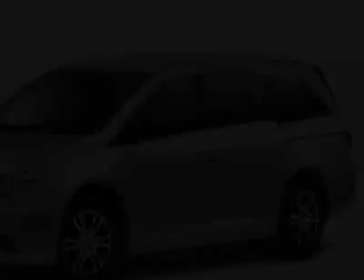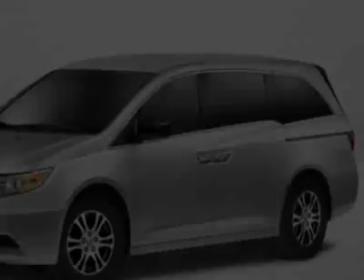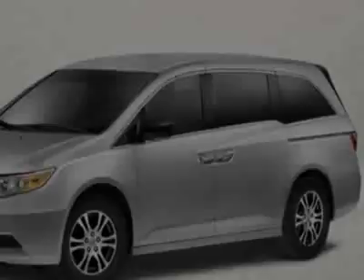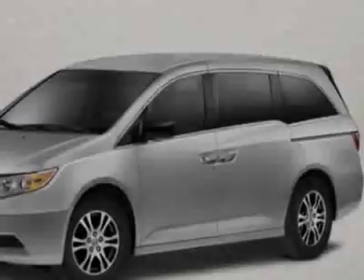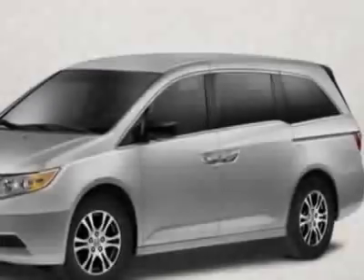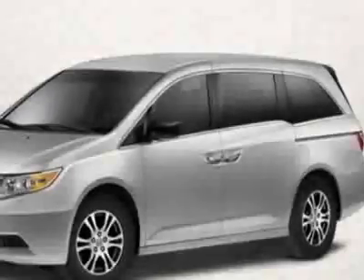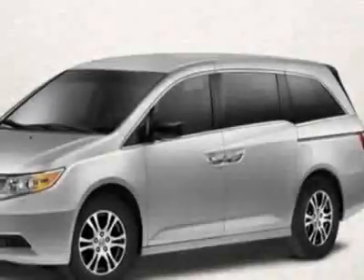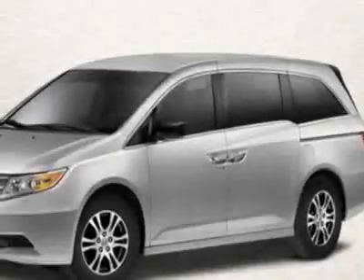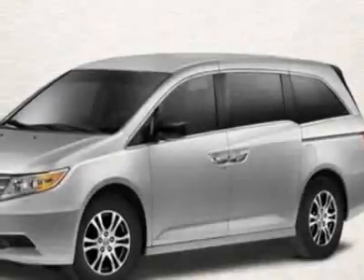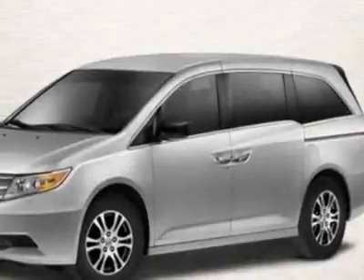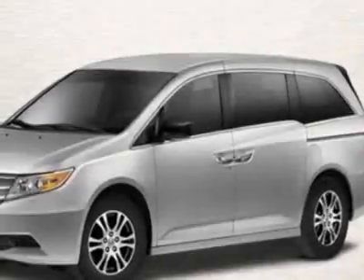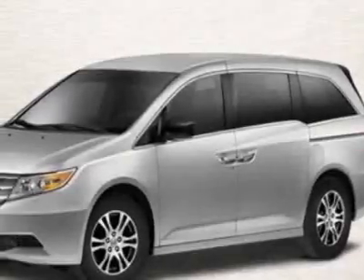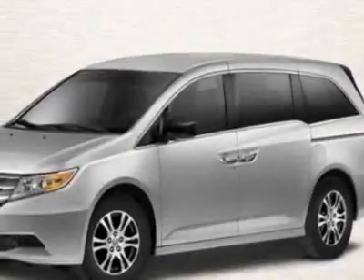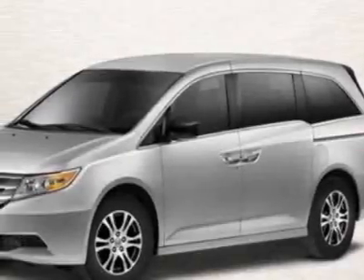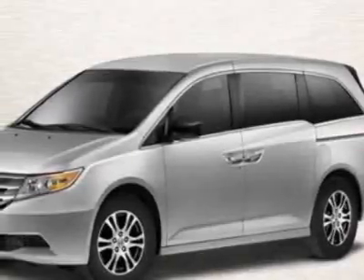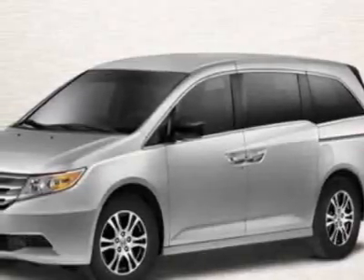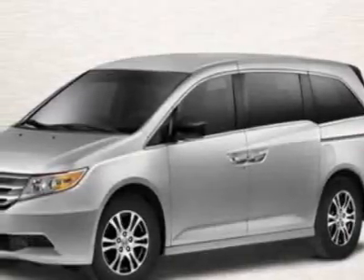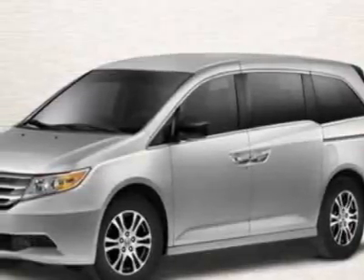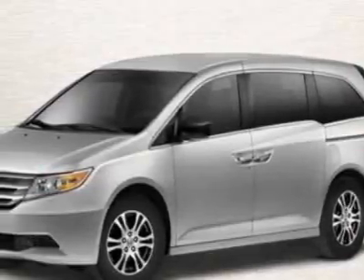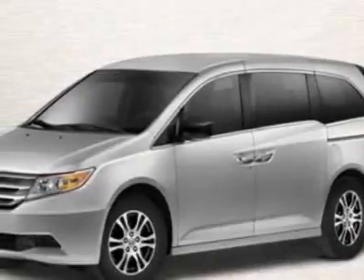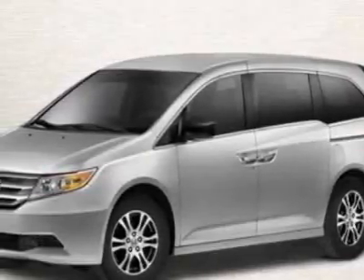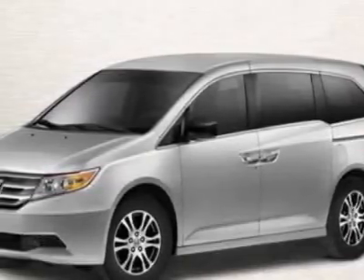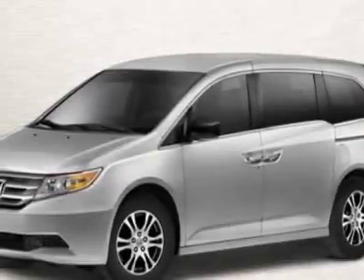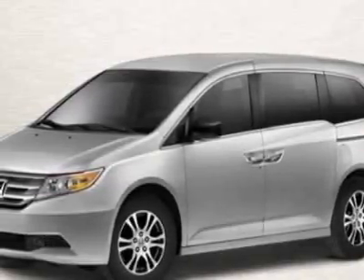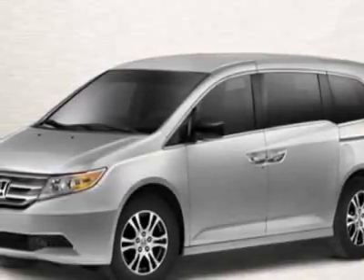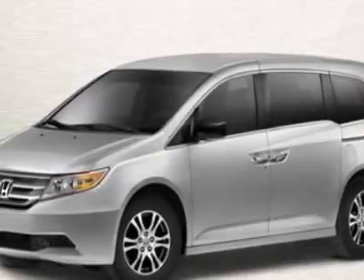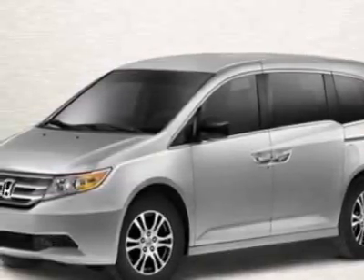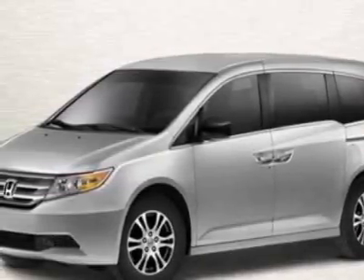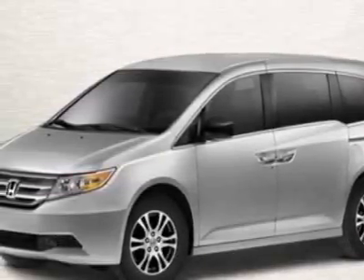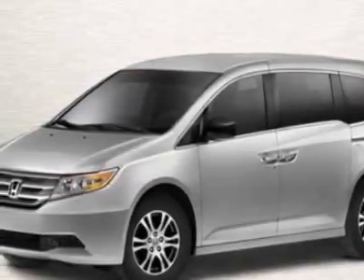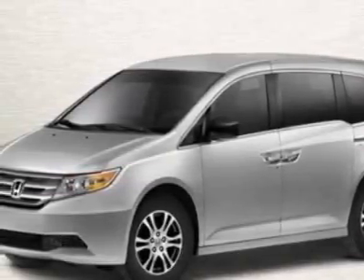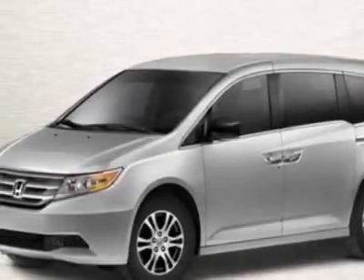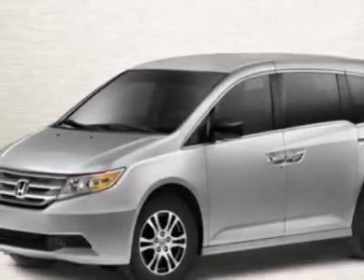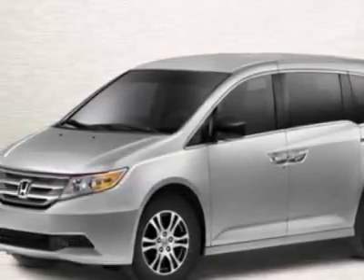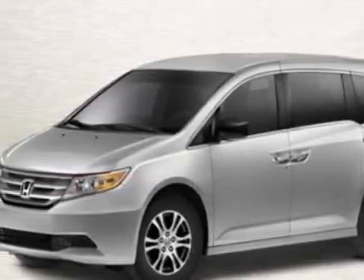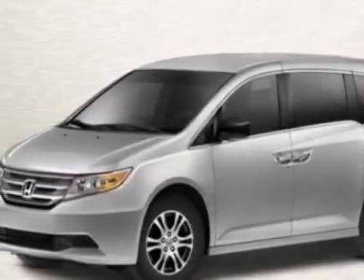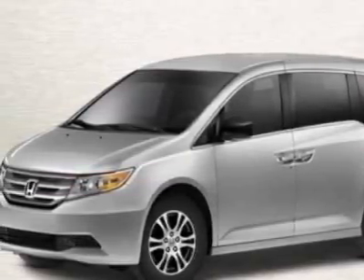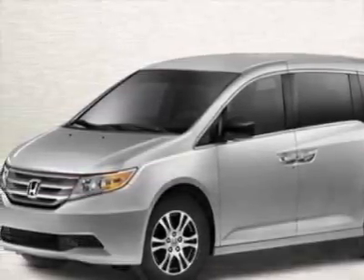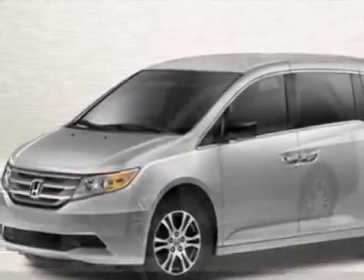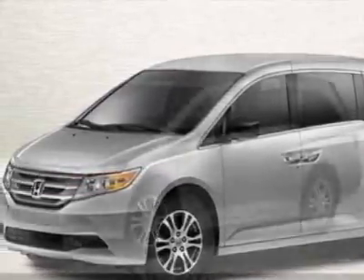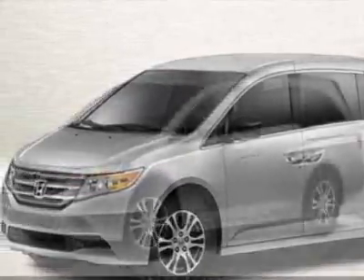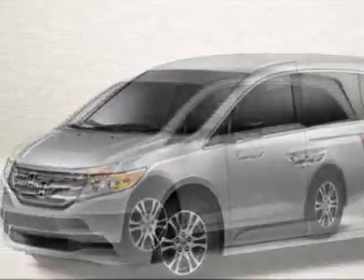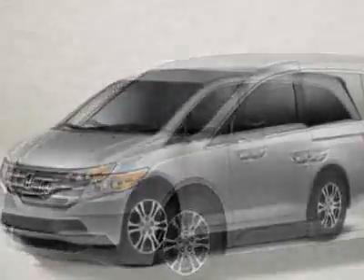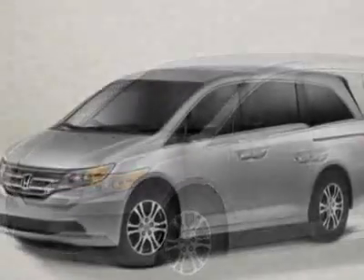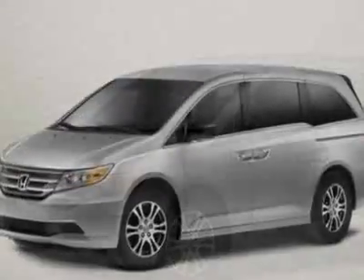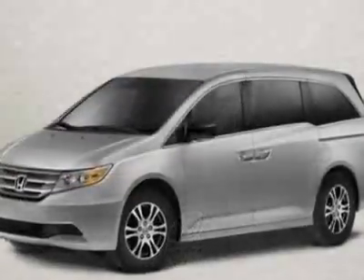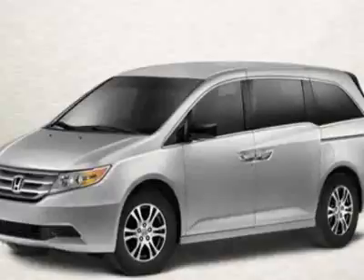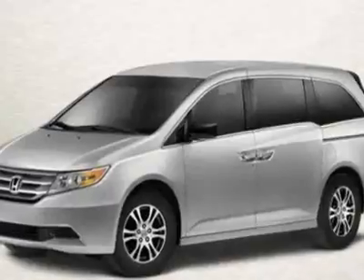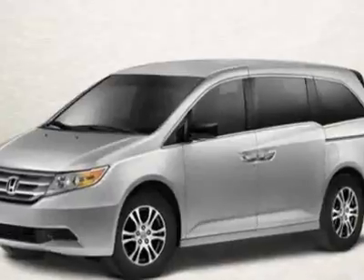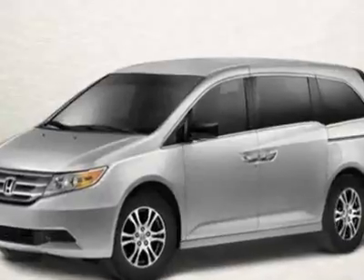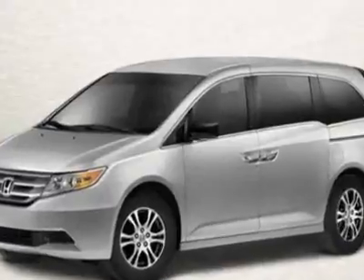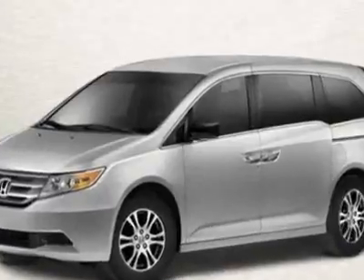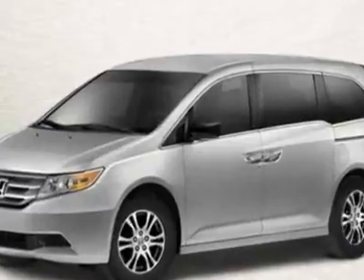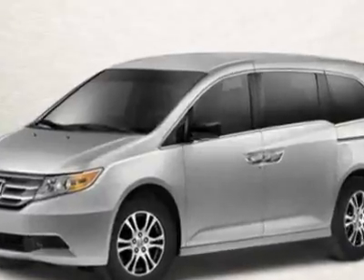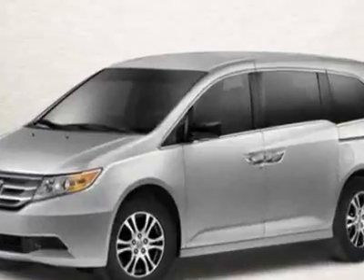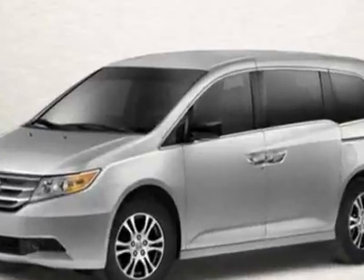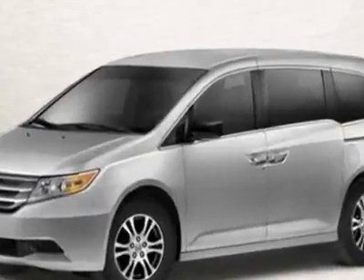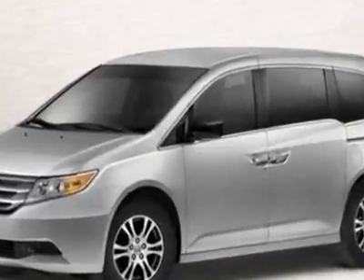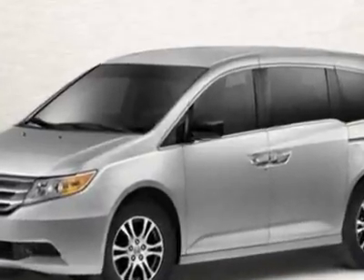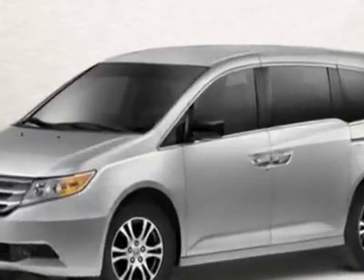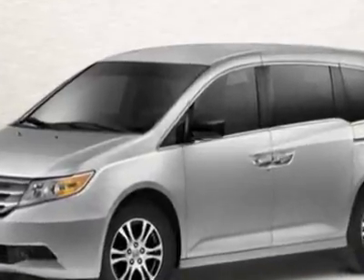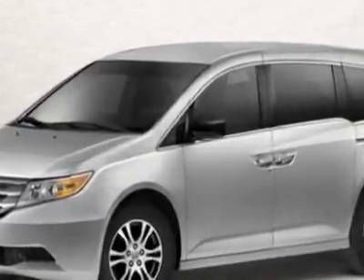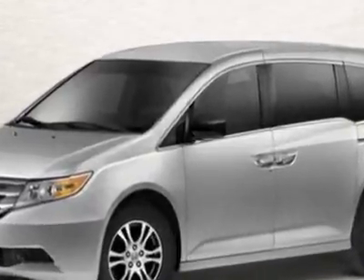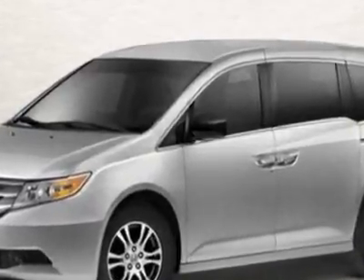Take a look at this new 2011 Honda Odyssey. For your protection, this vehicle has a full factory warranty.